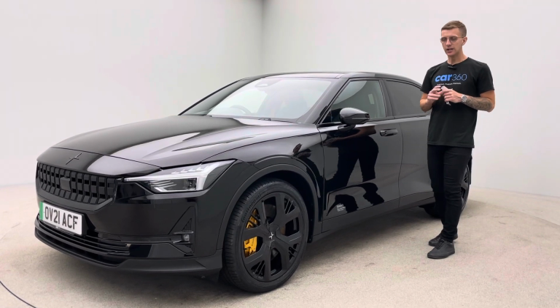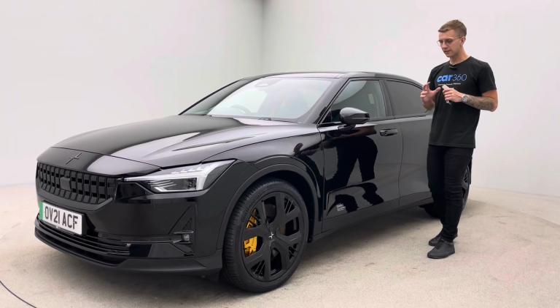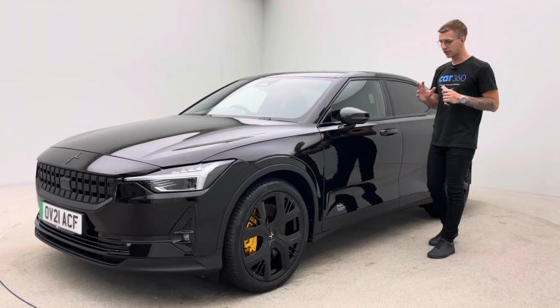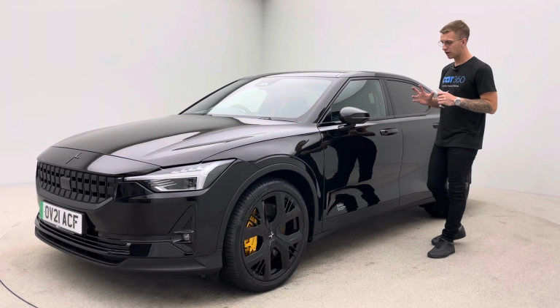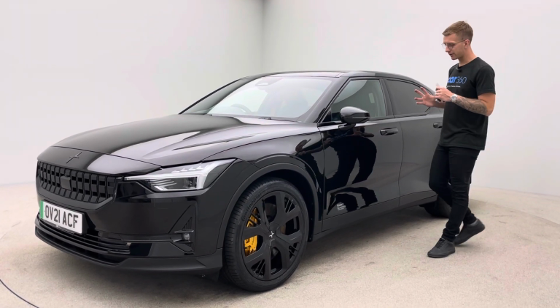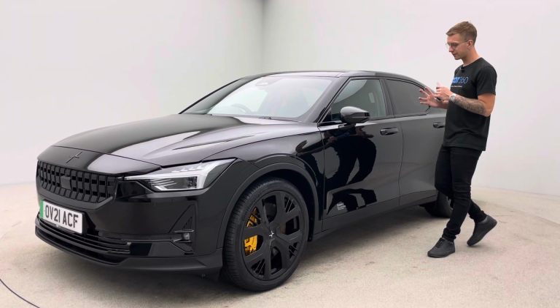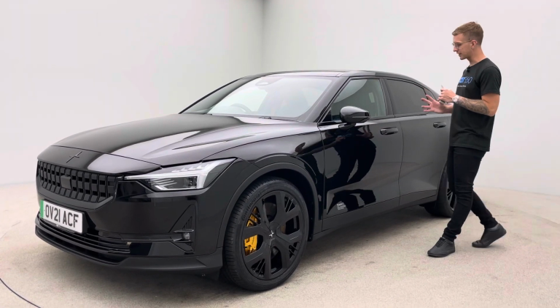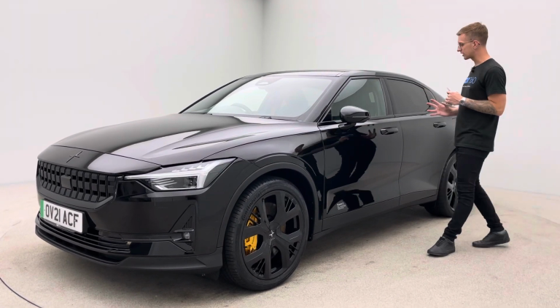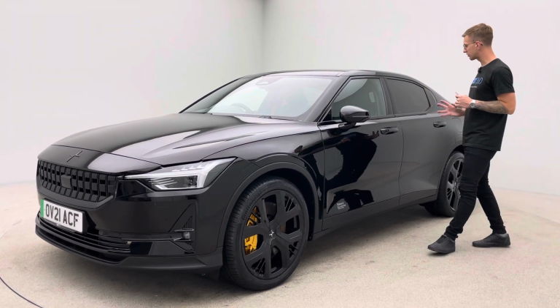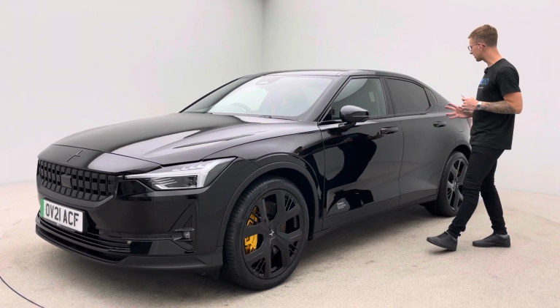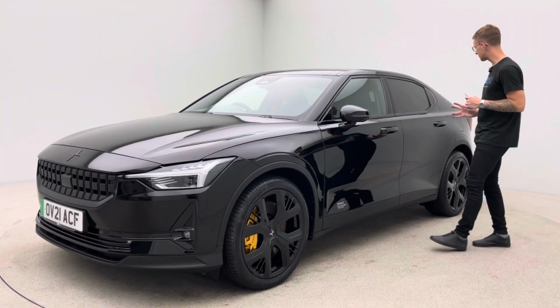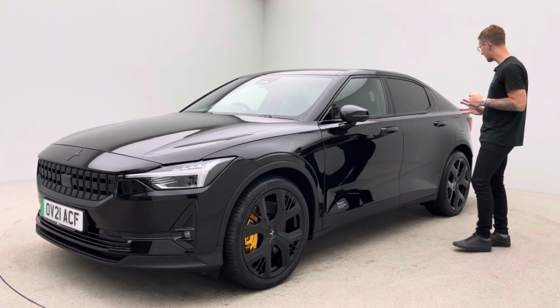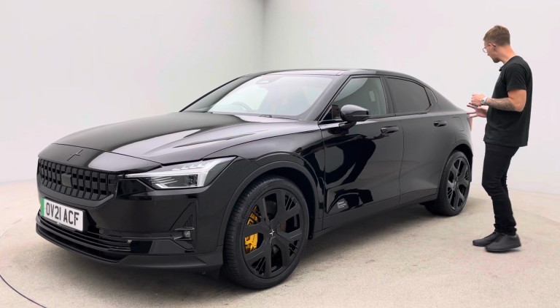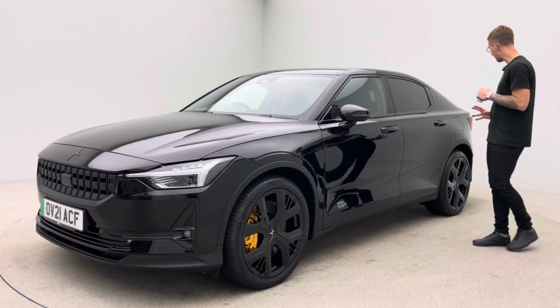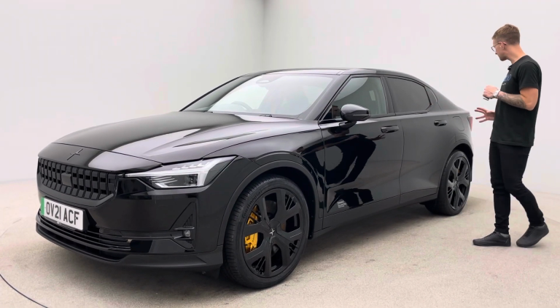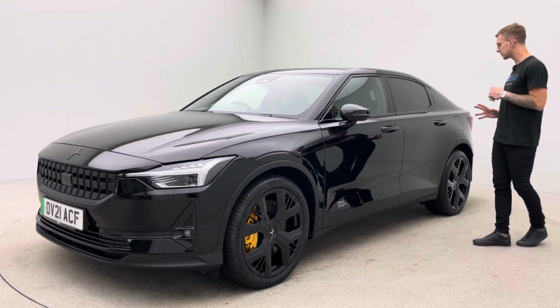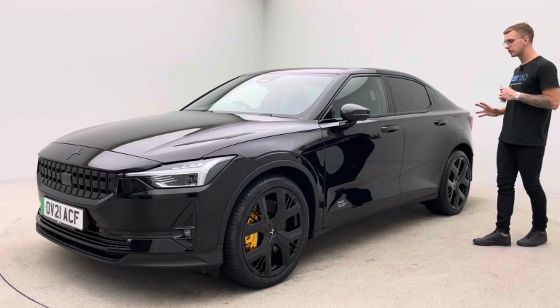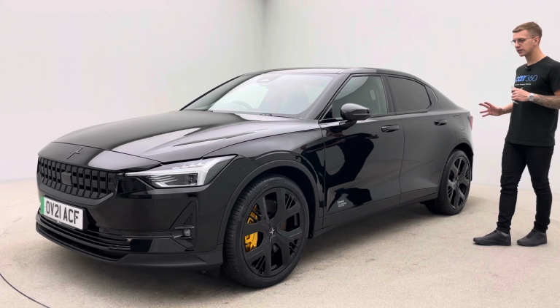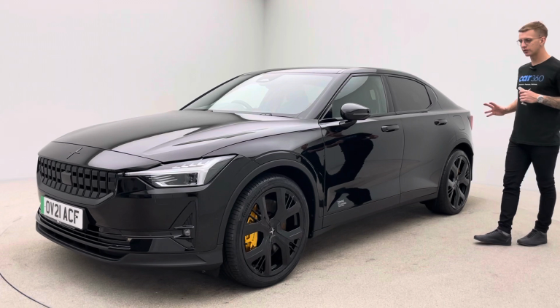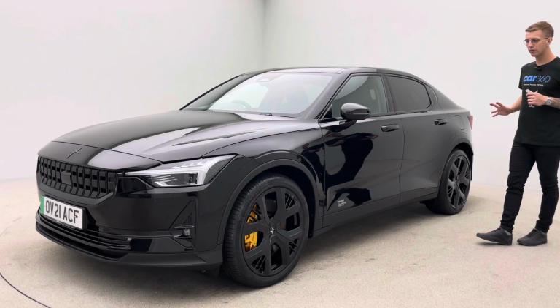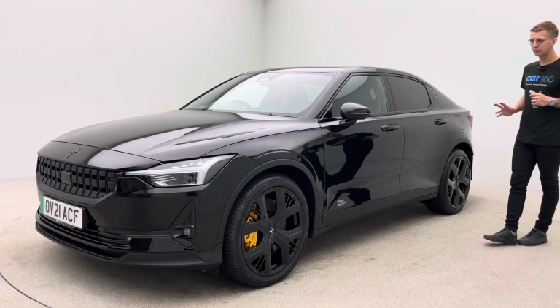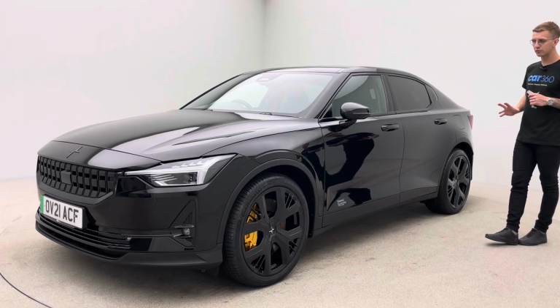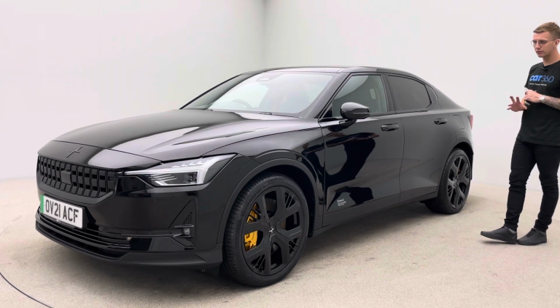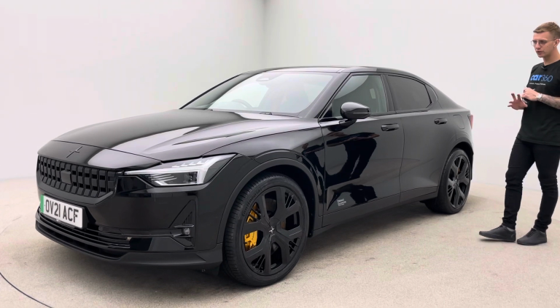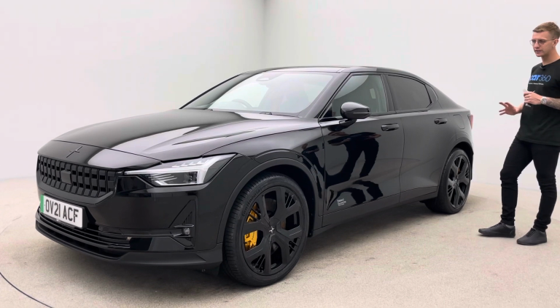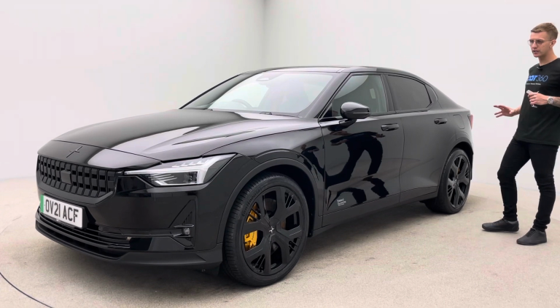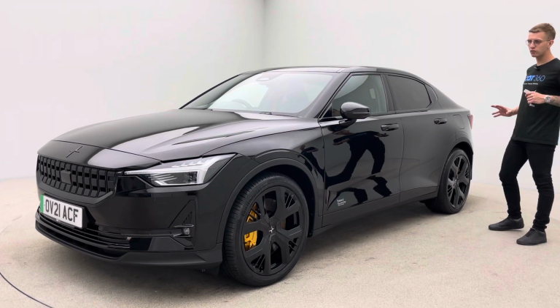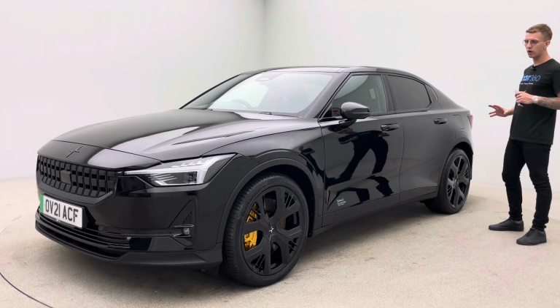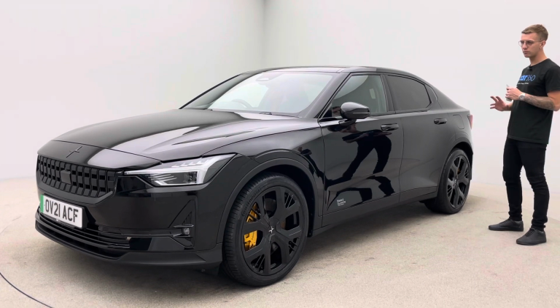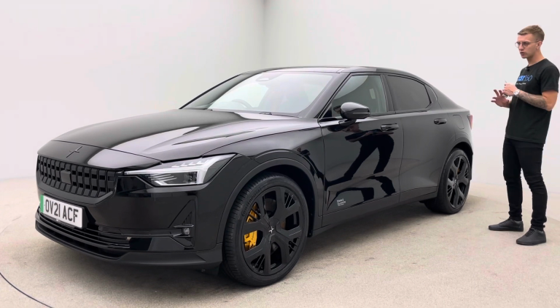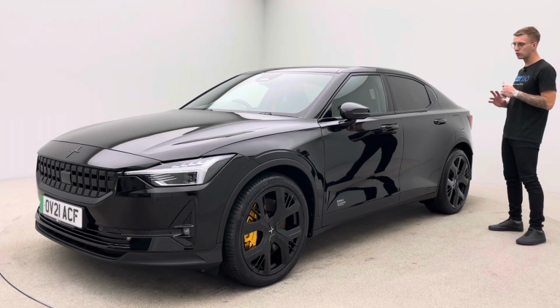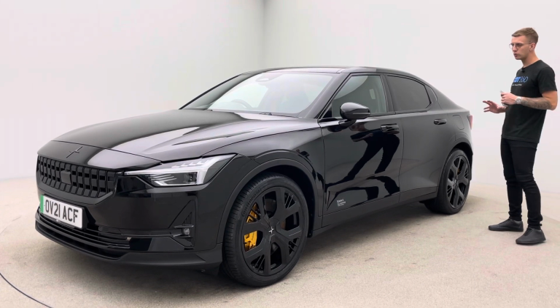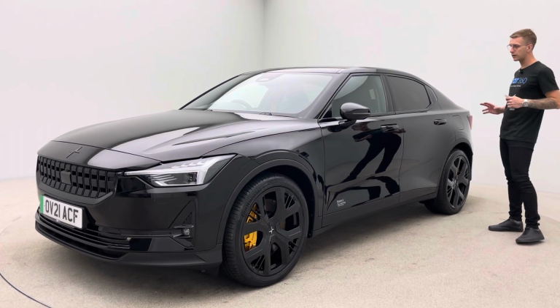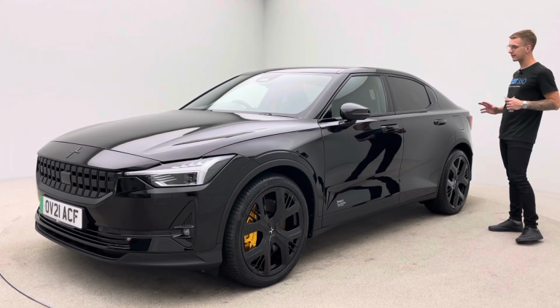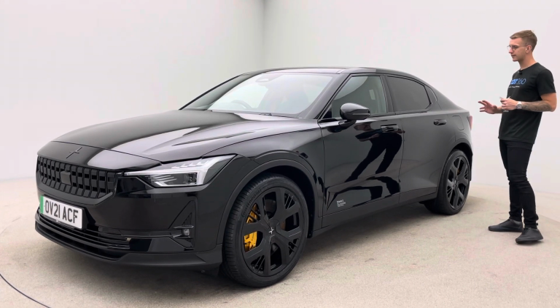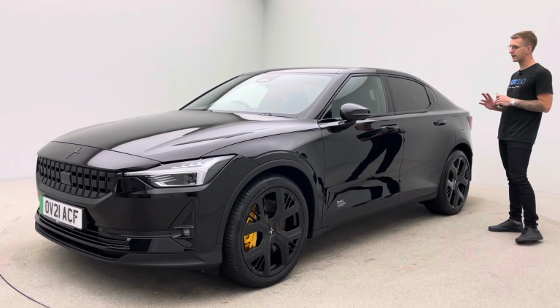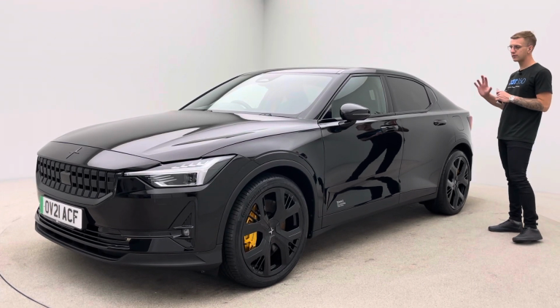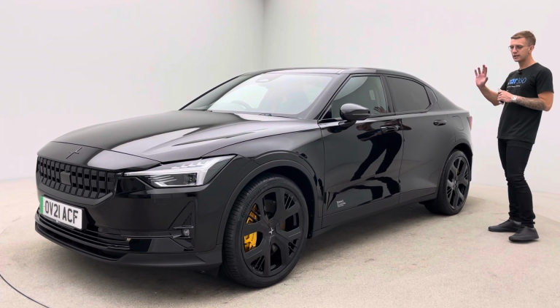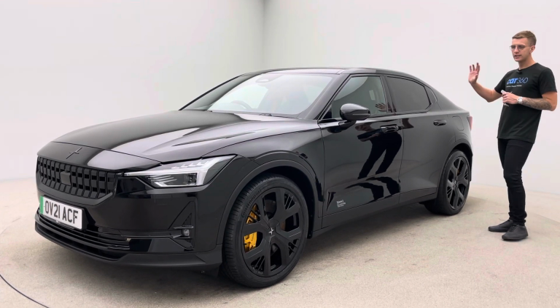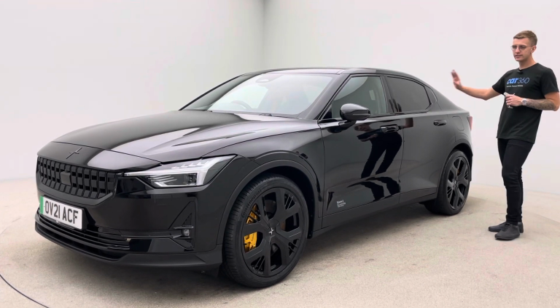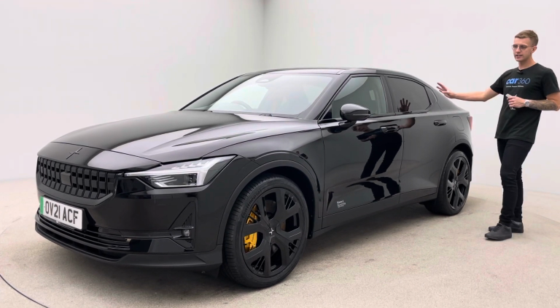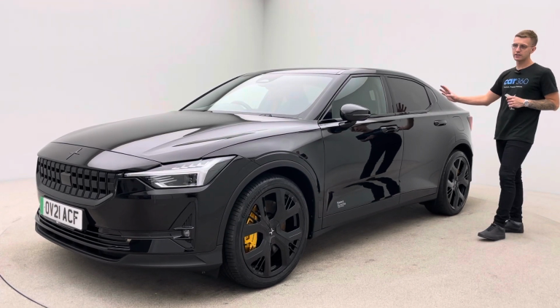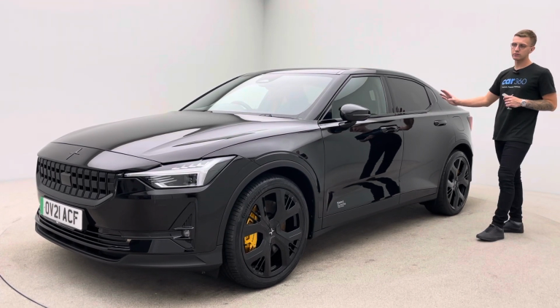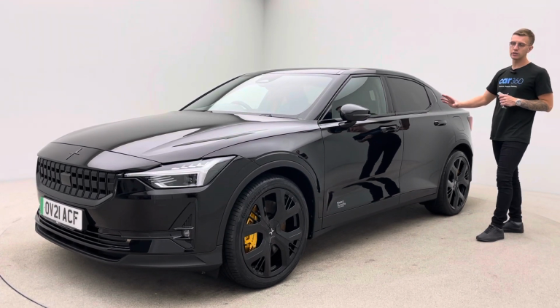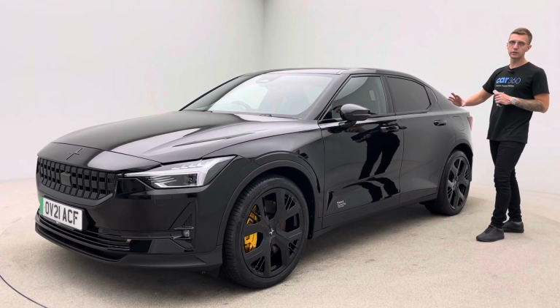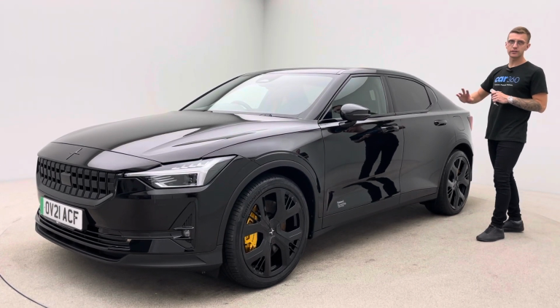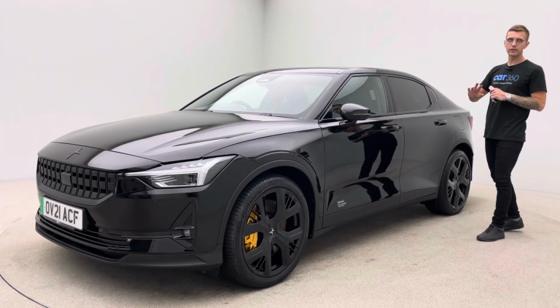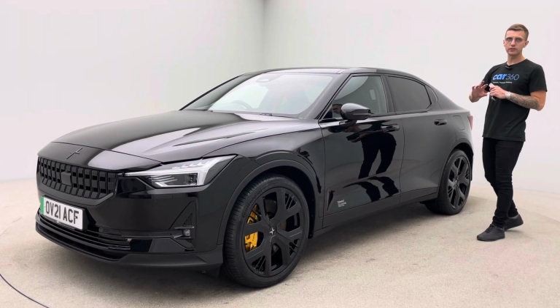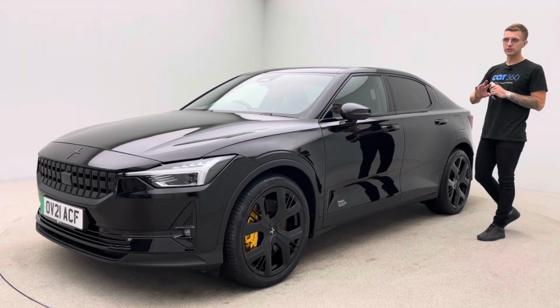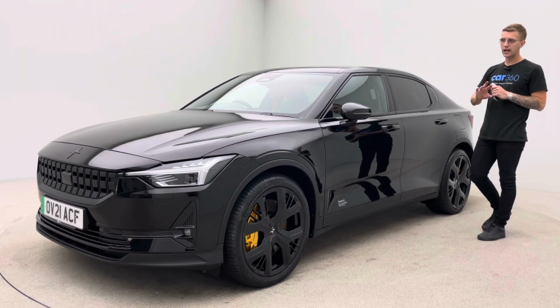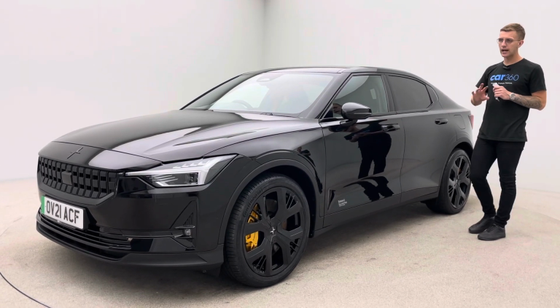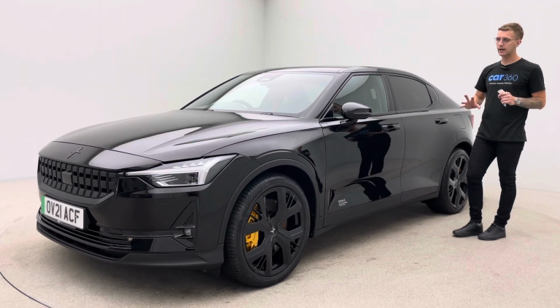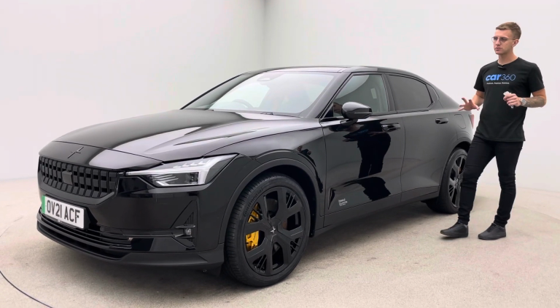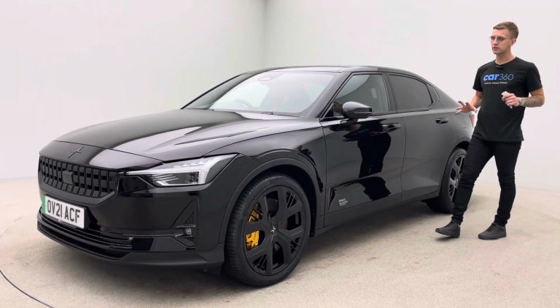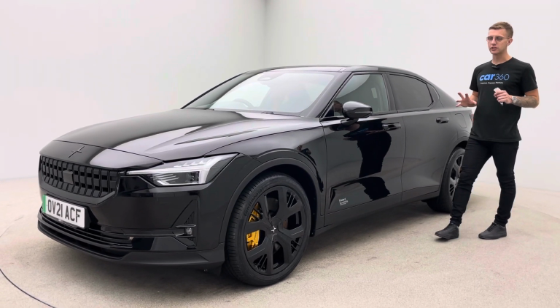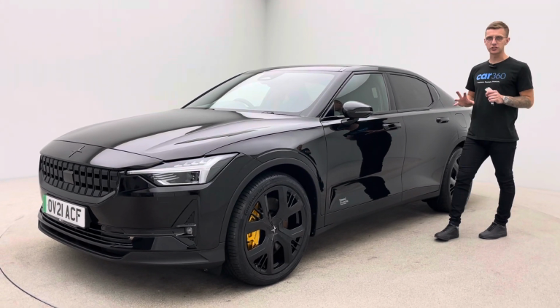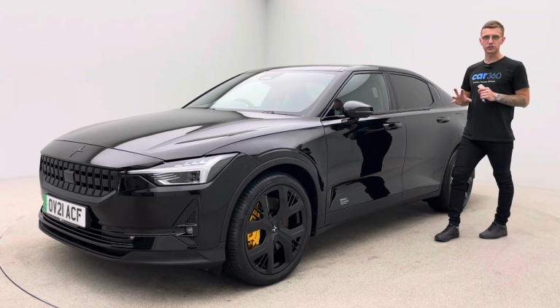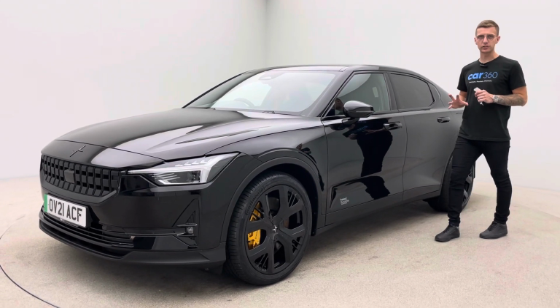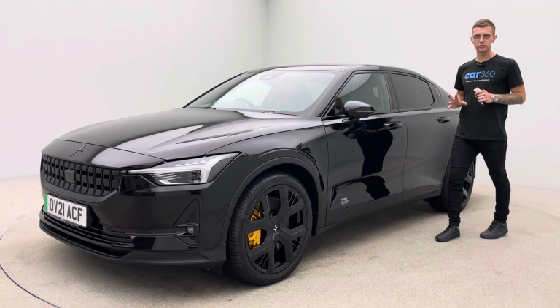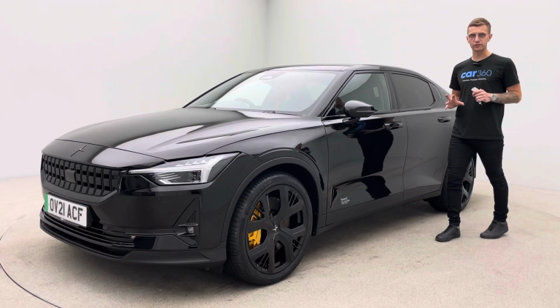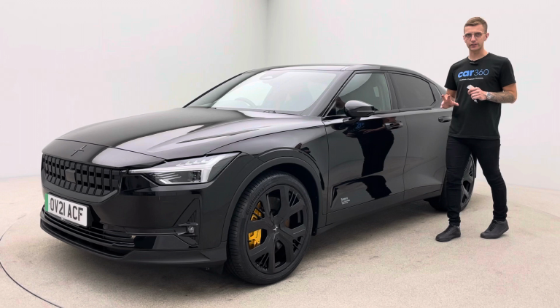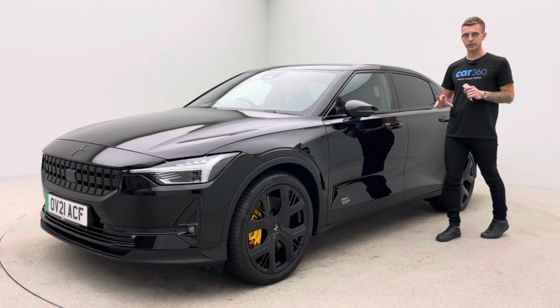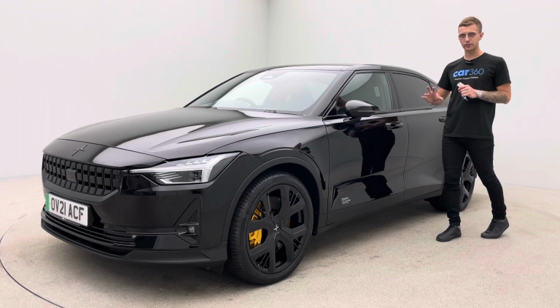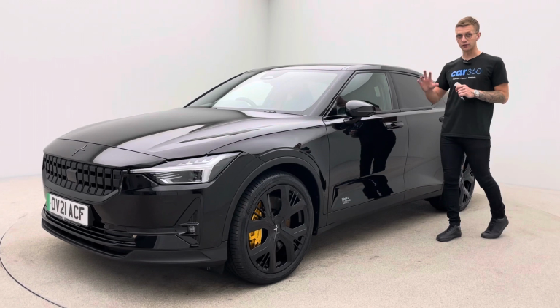The car, I think you'll agree, looks absolutely incredible — fully de-chromed, all blacked out, tinted rear windows. Absolutely stunning looking vehicle.